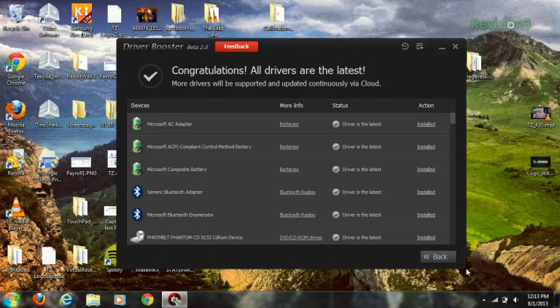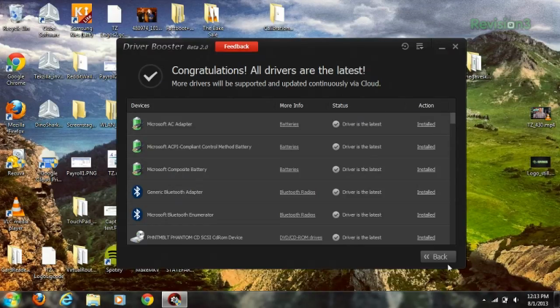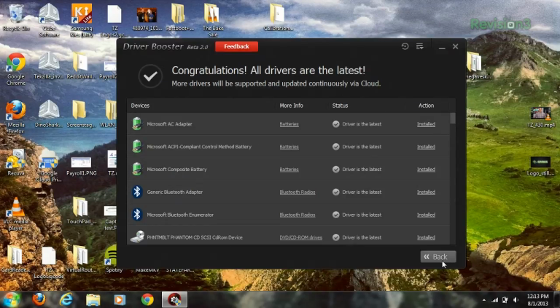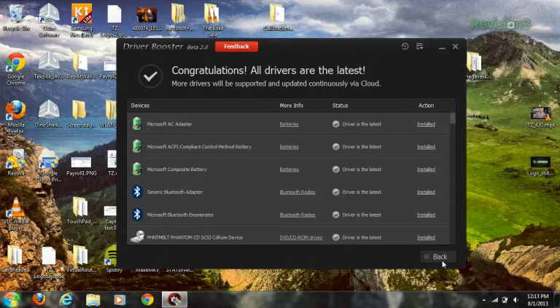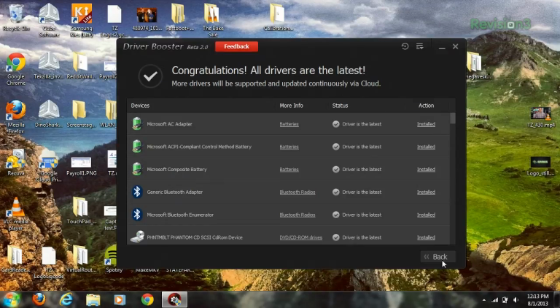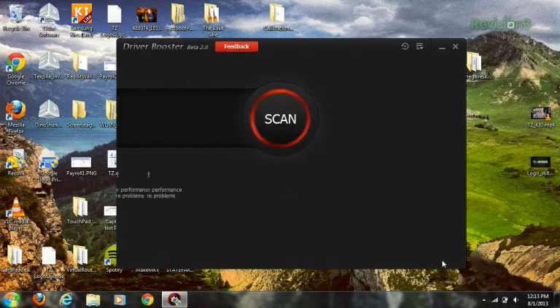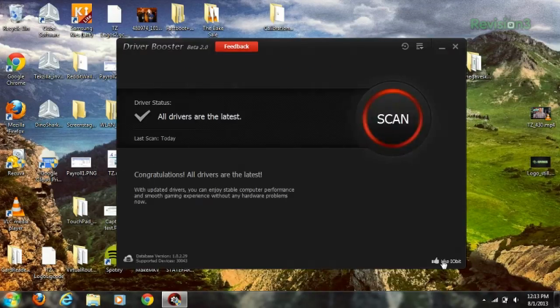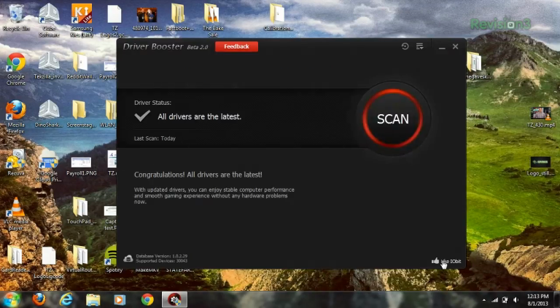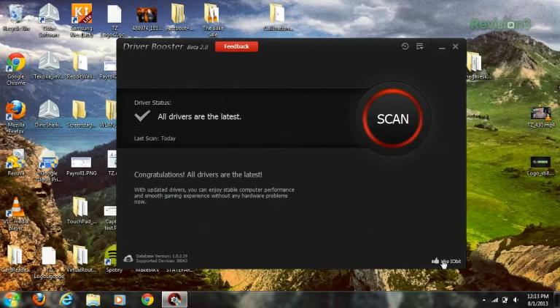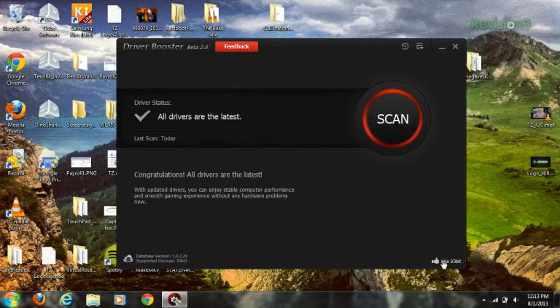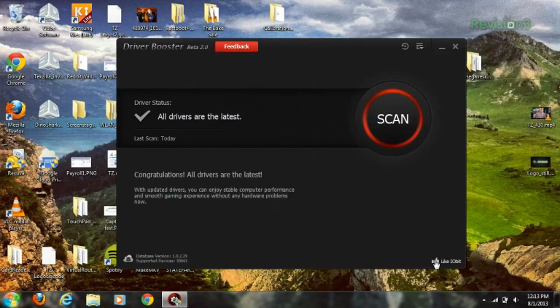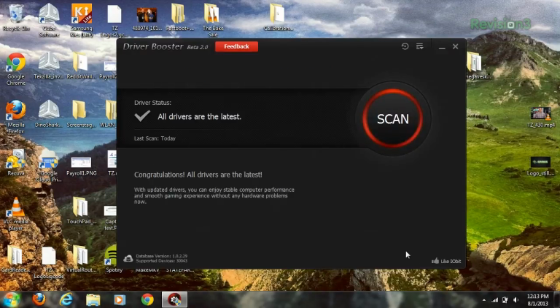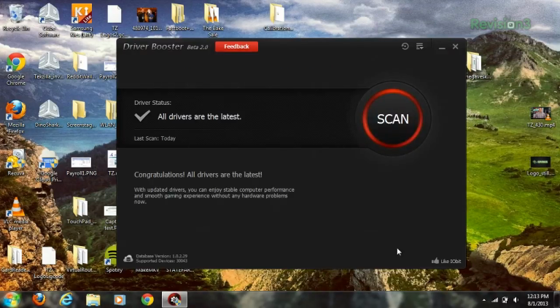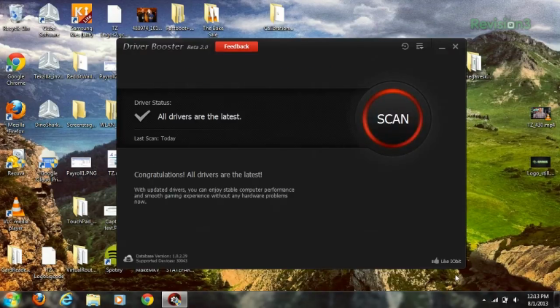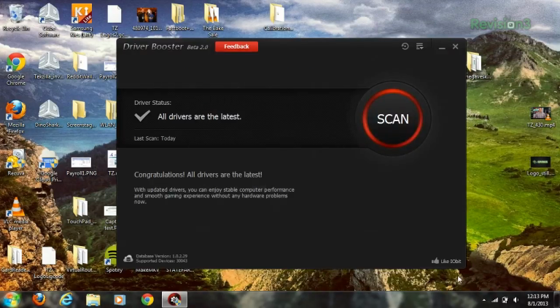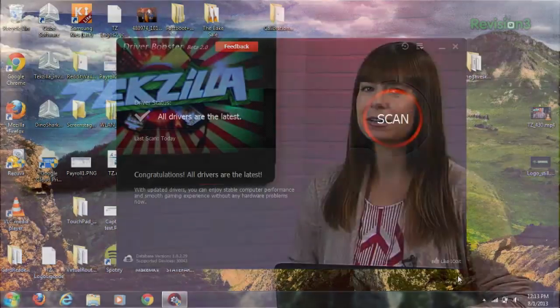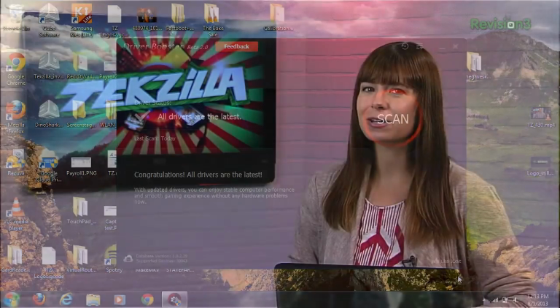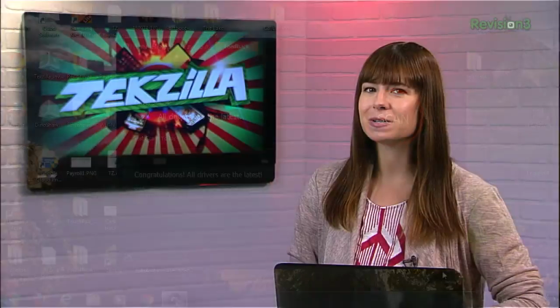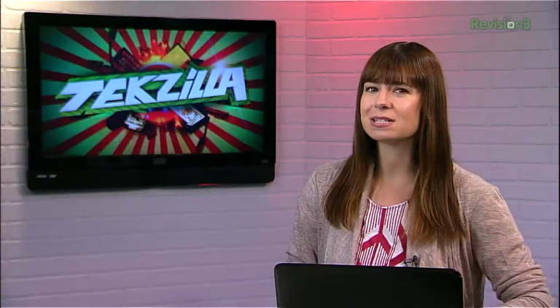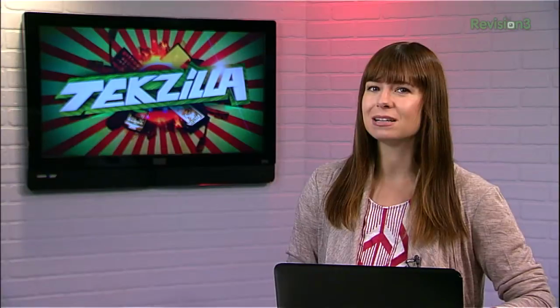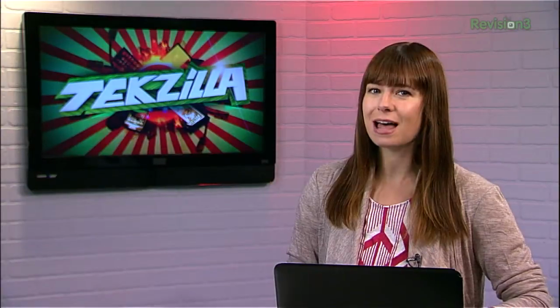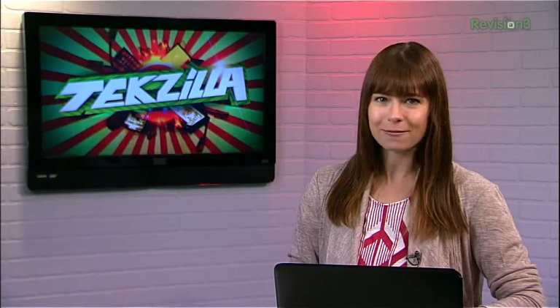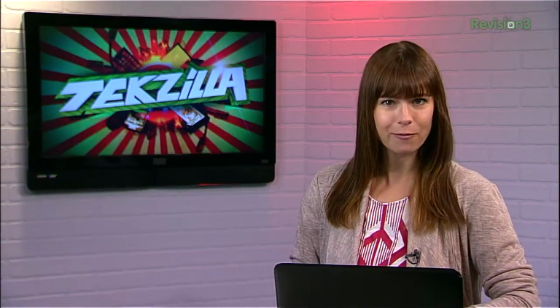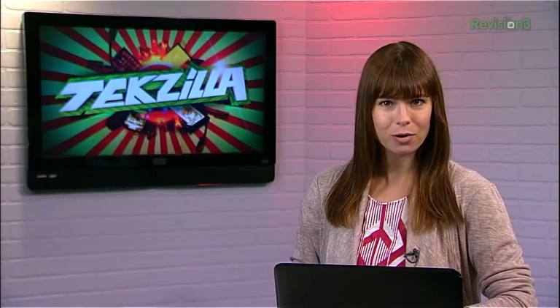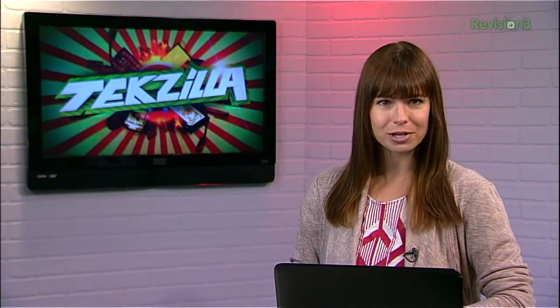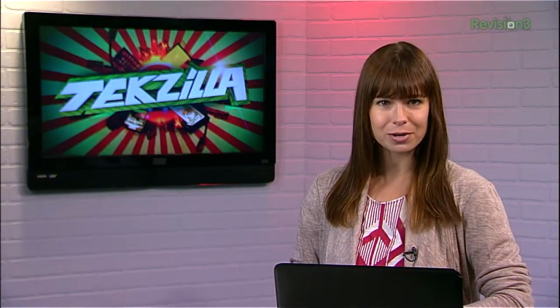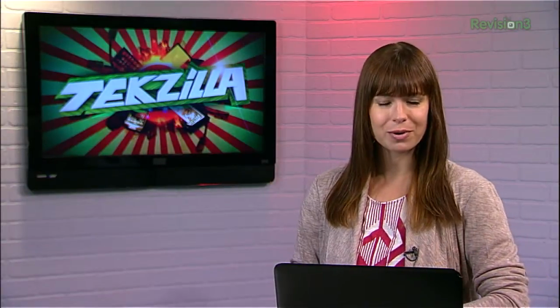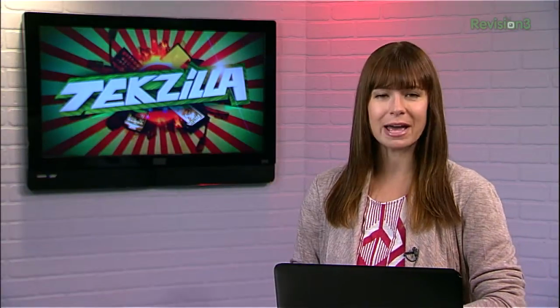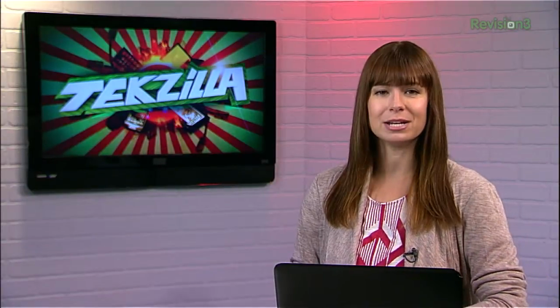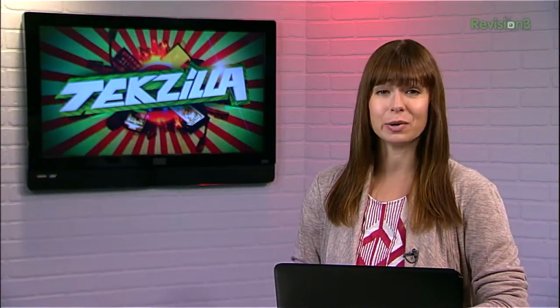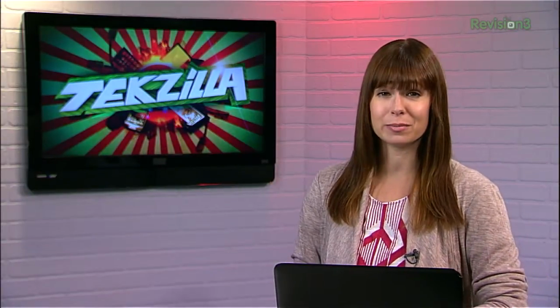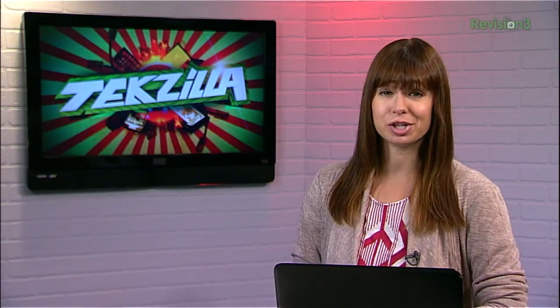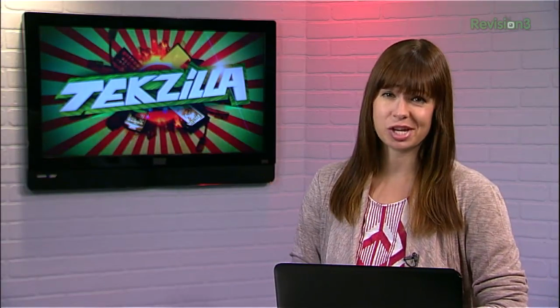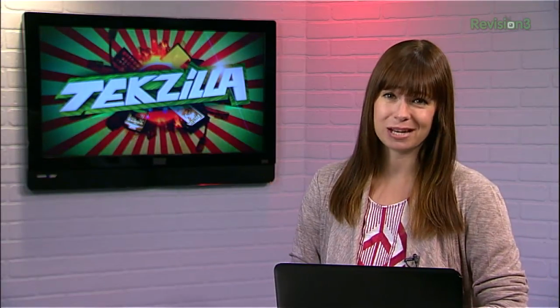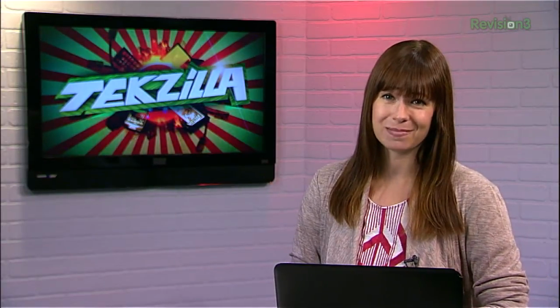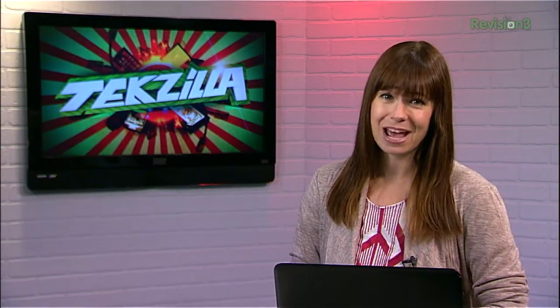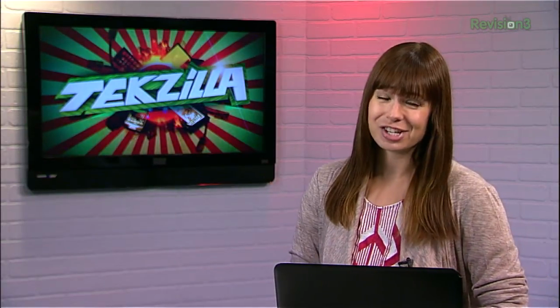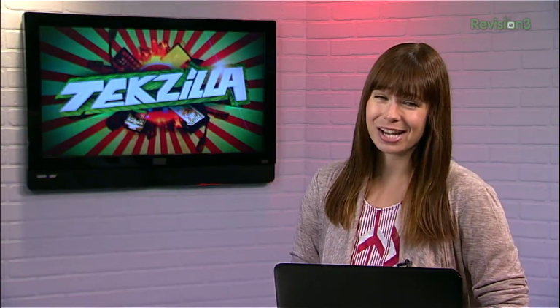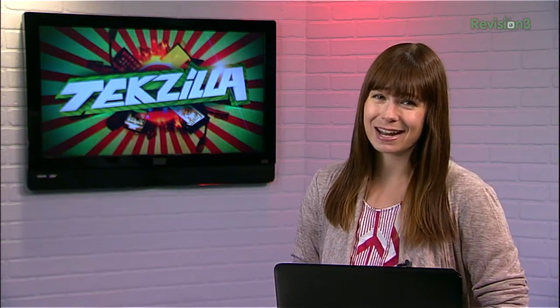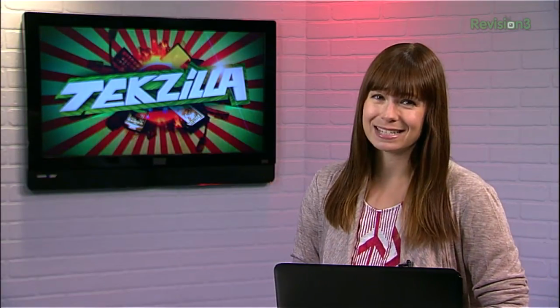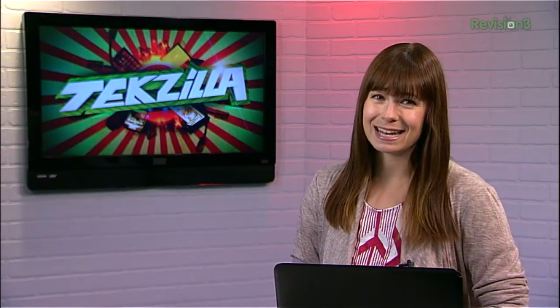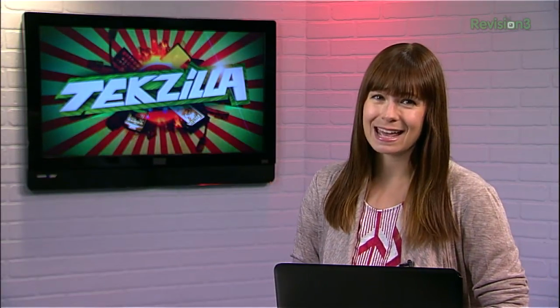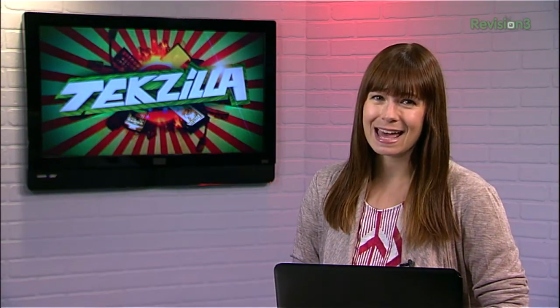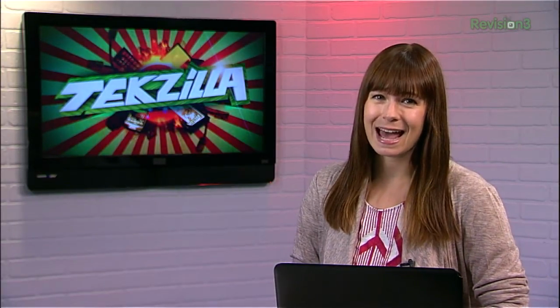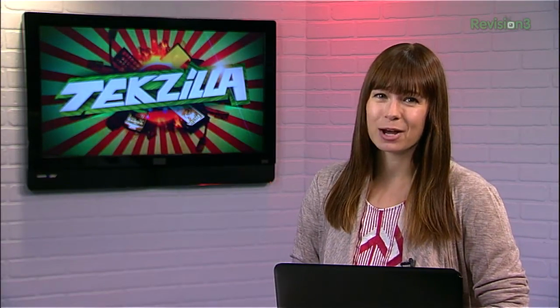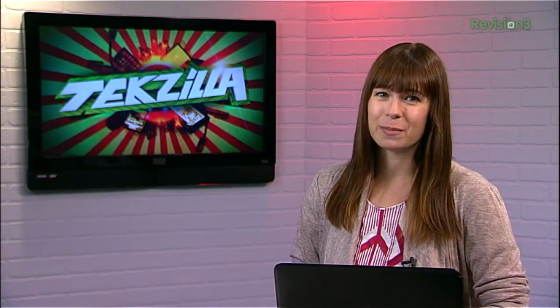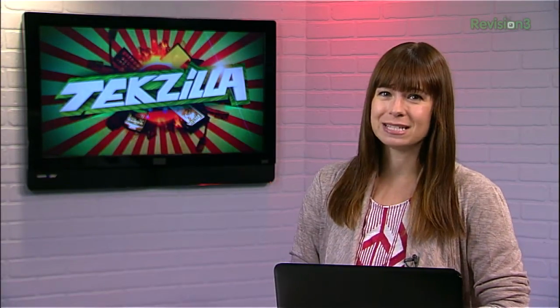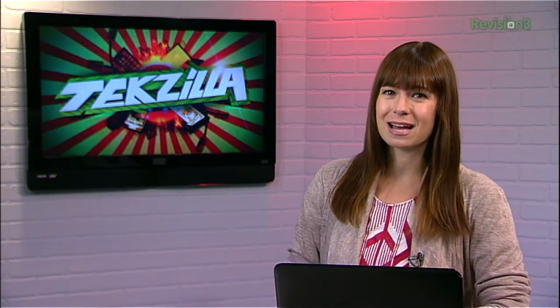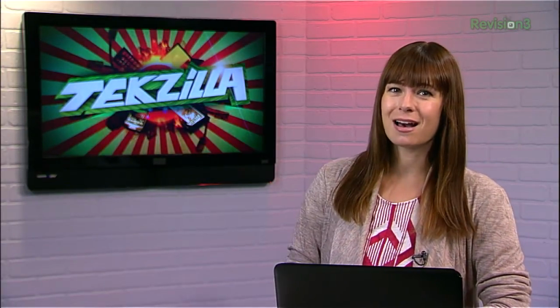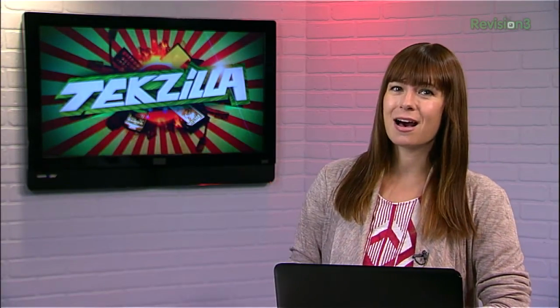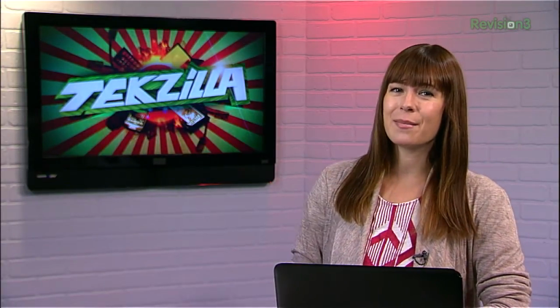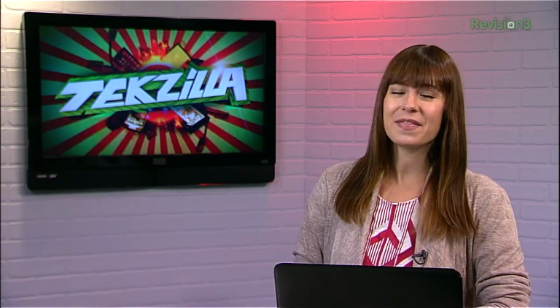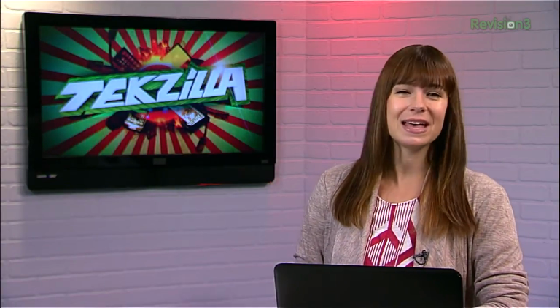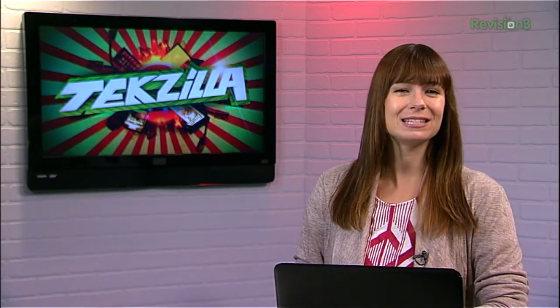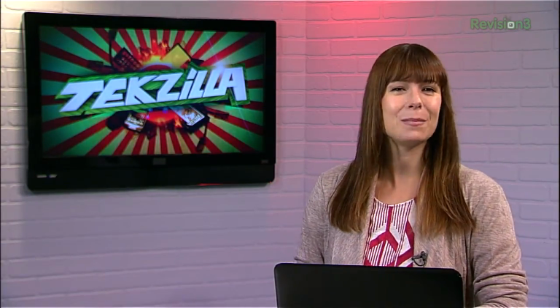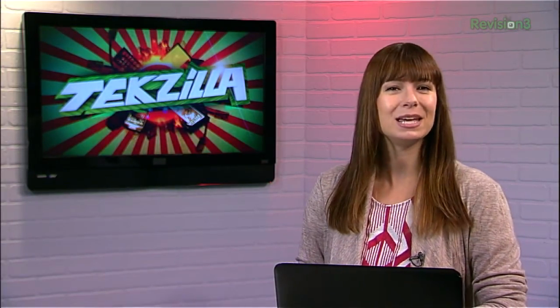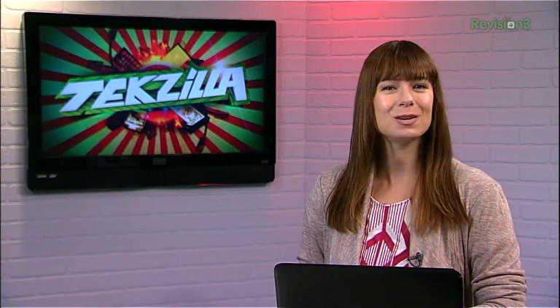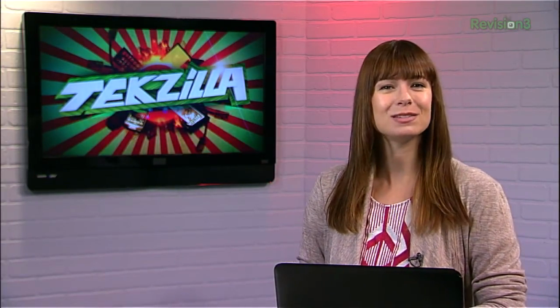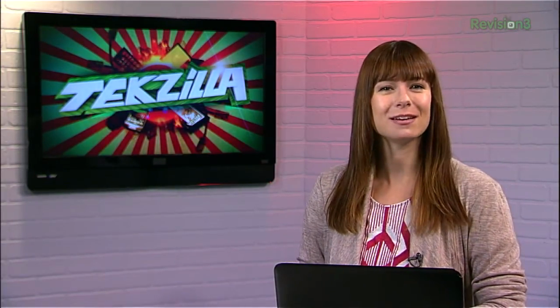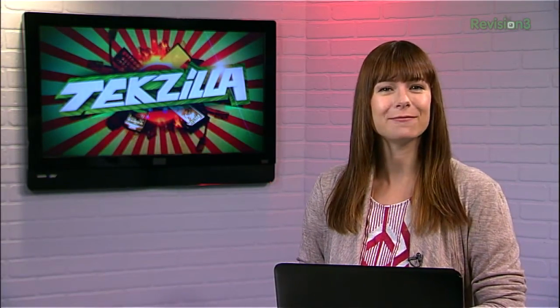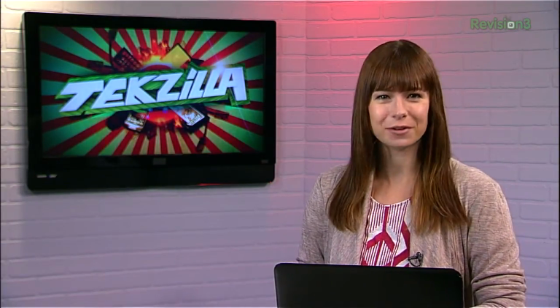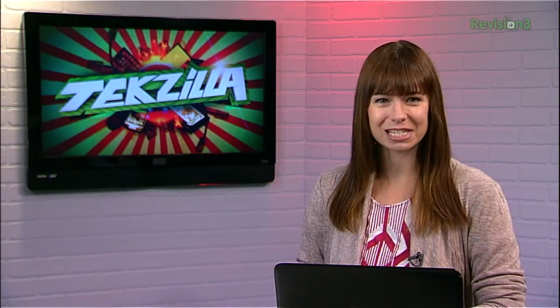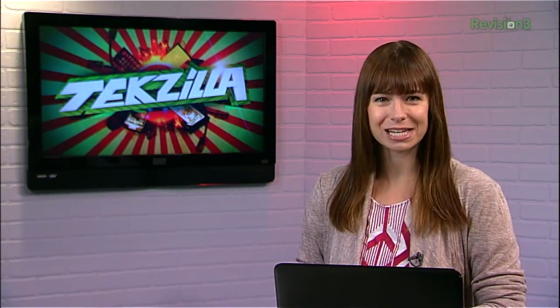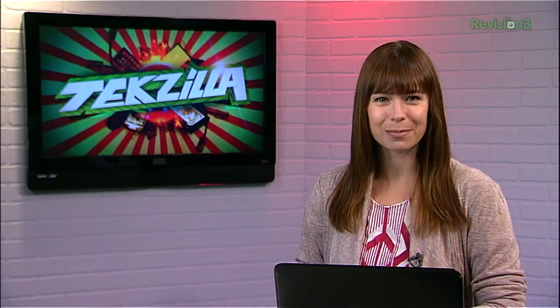So overall, this tiny free download does a lot for you and your machine. Check it out today at iobit.com, and thanks to Make Use Of for the tip.